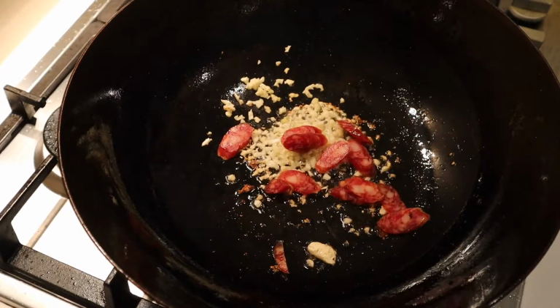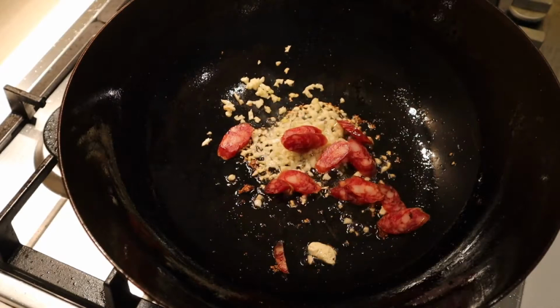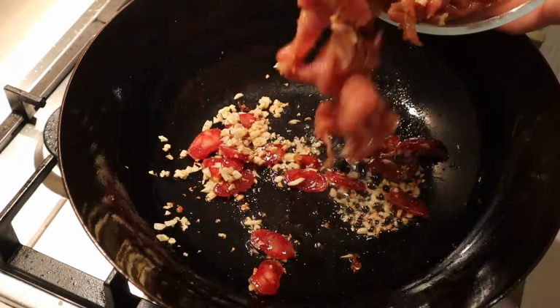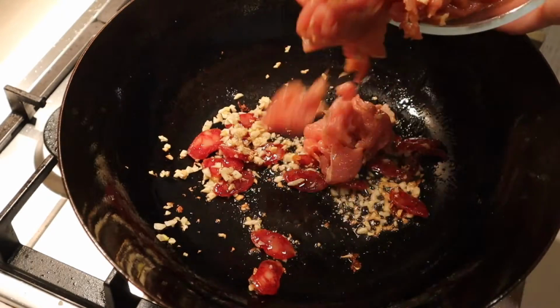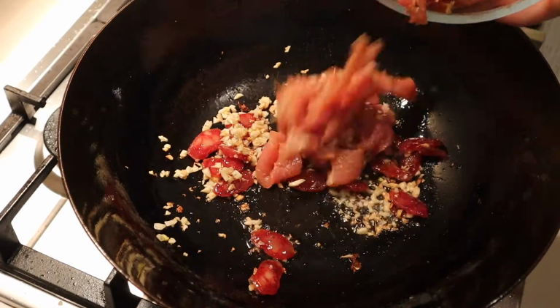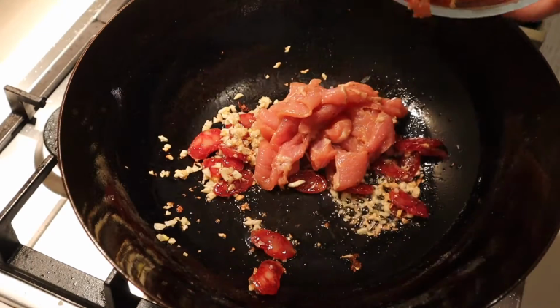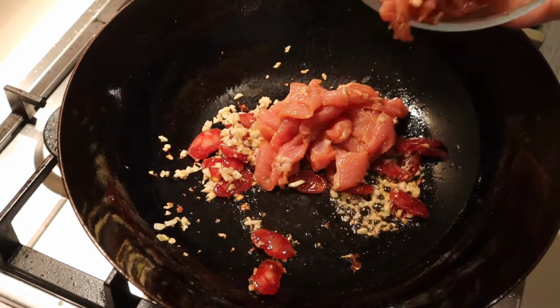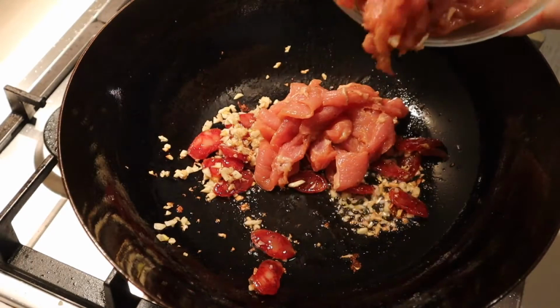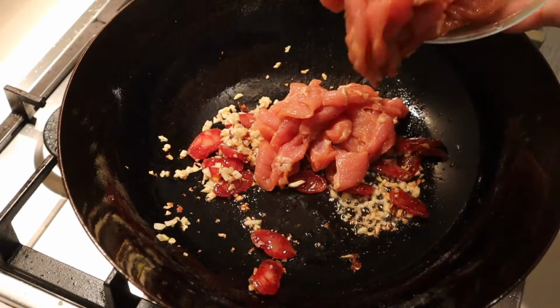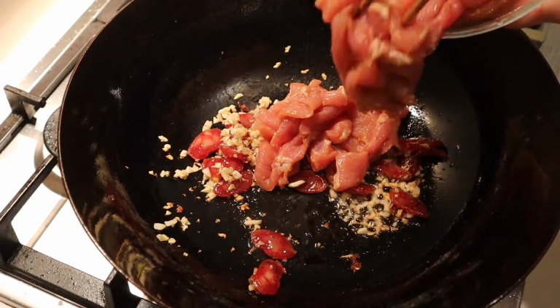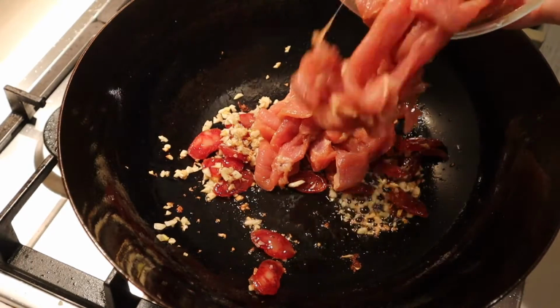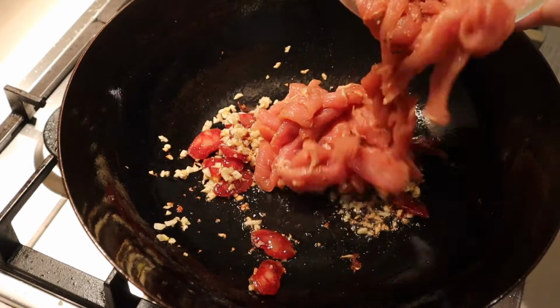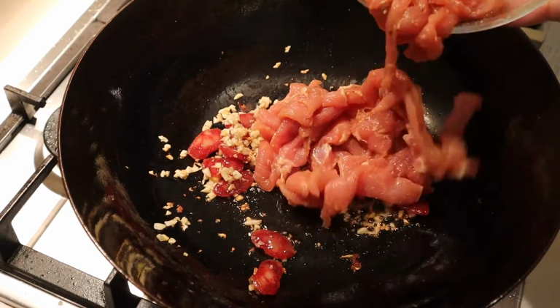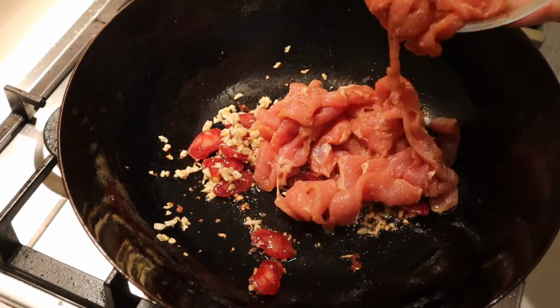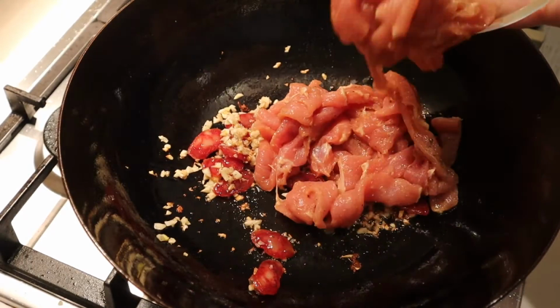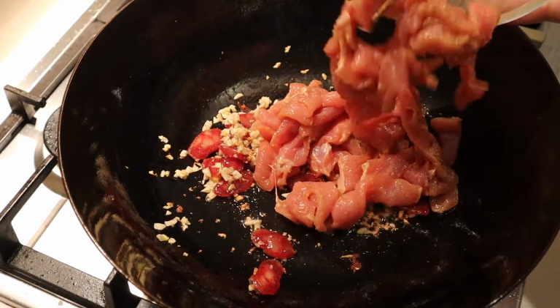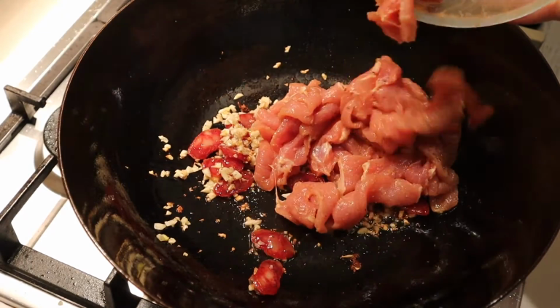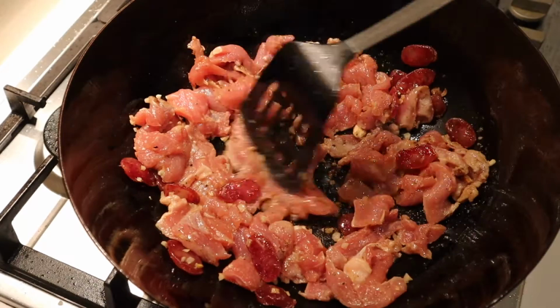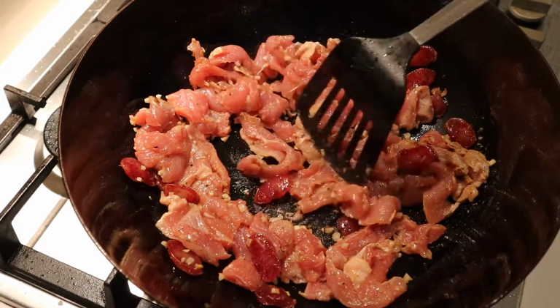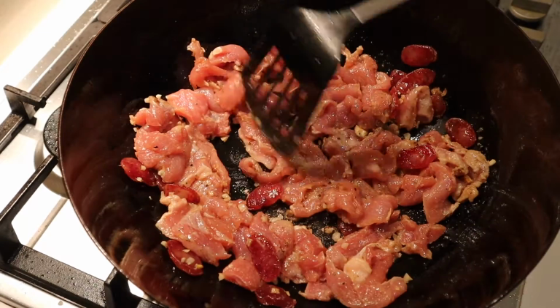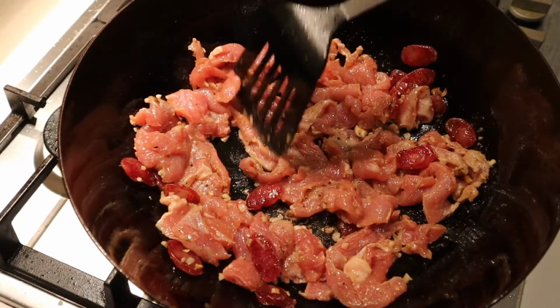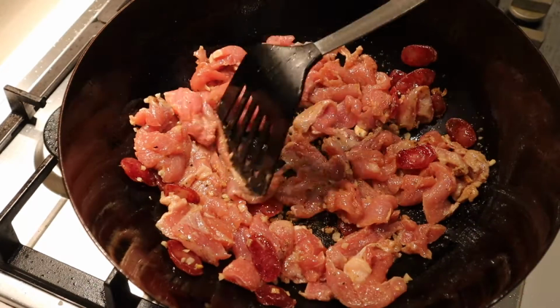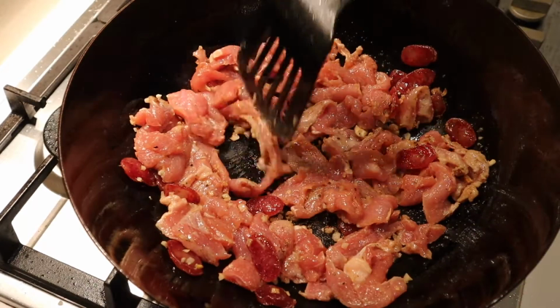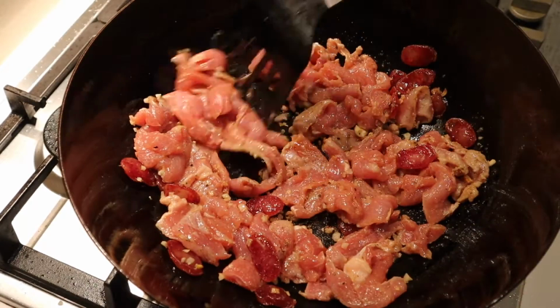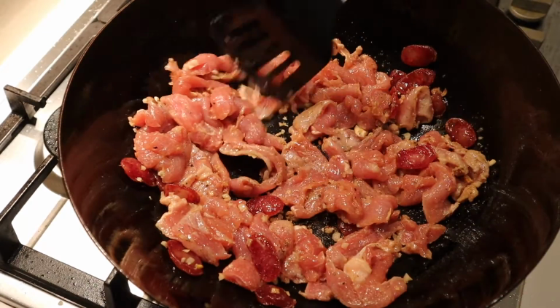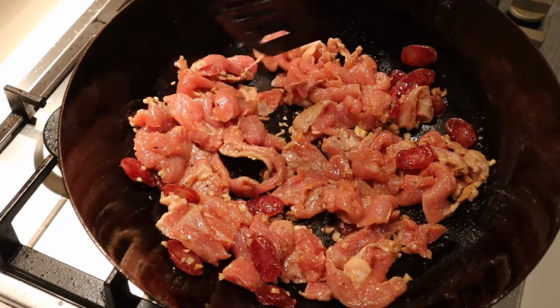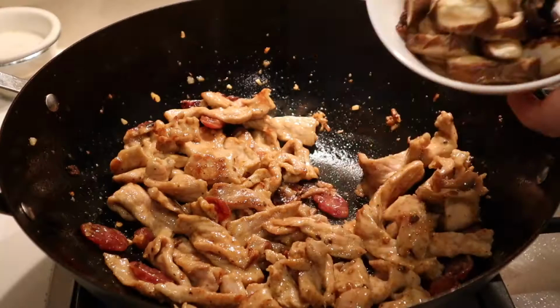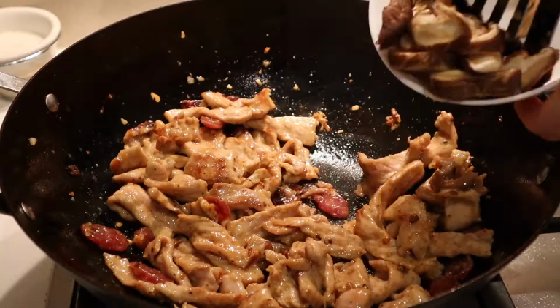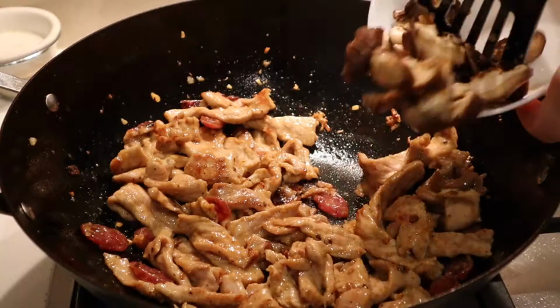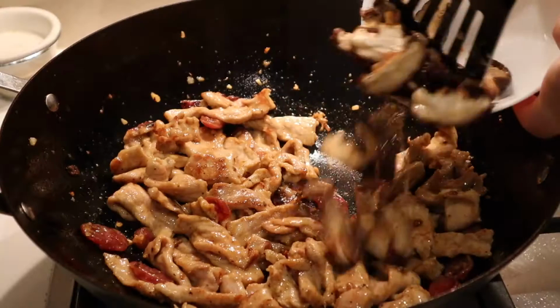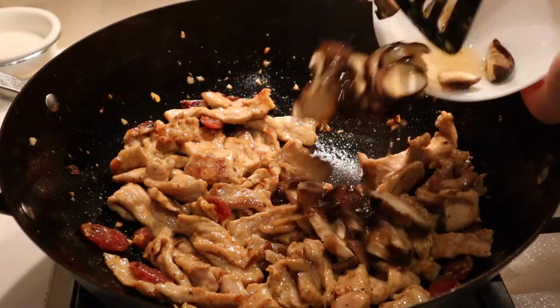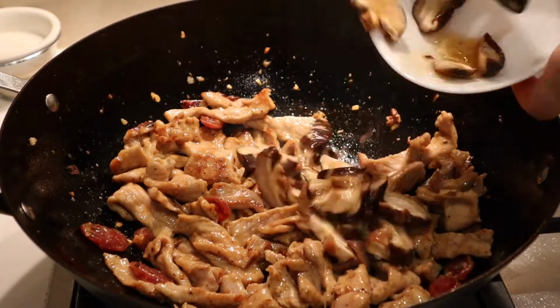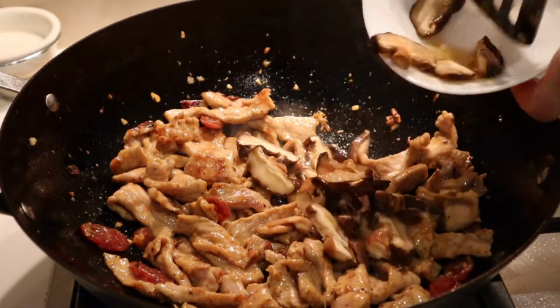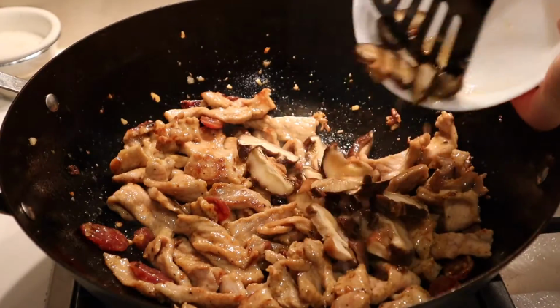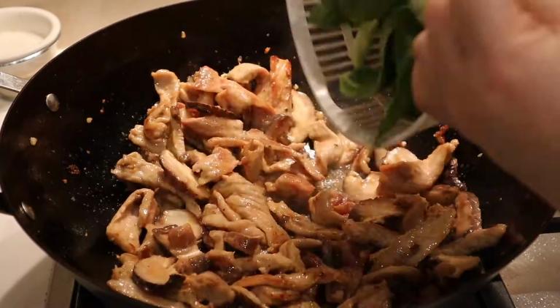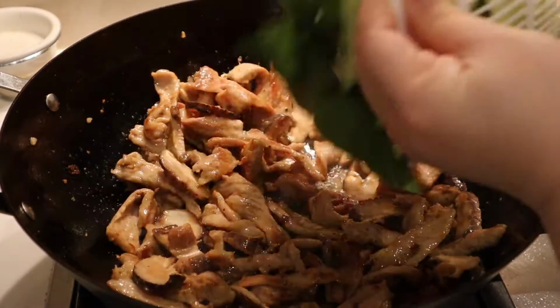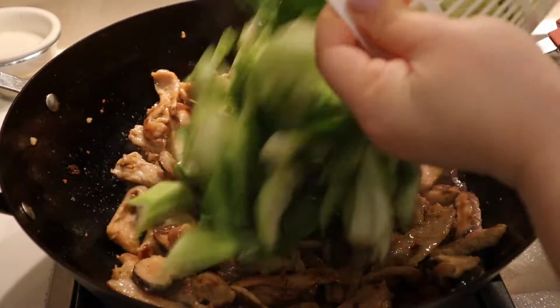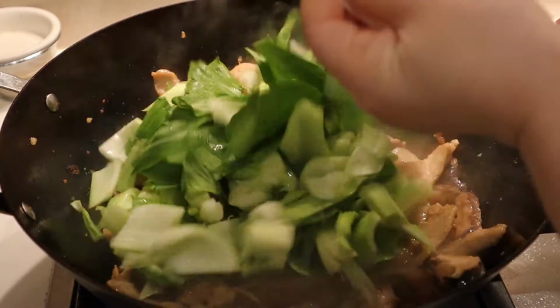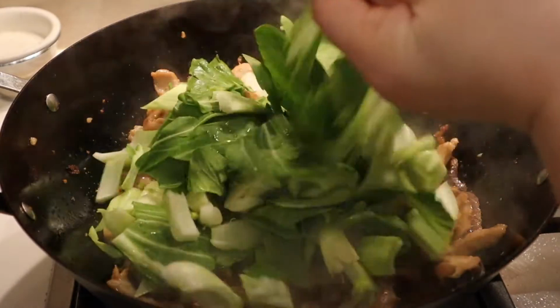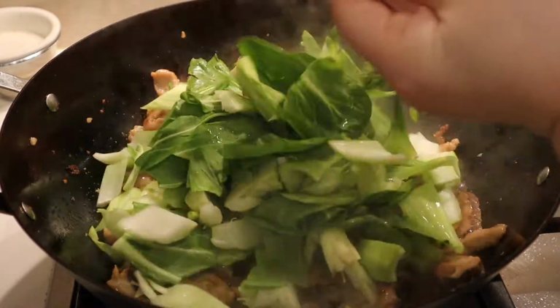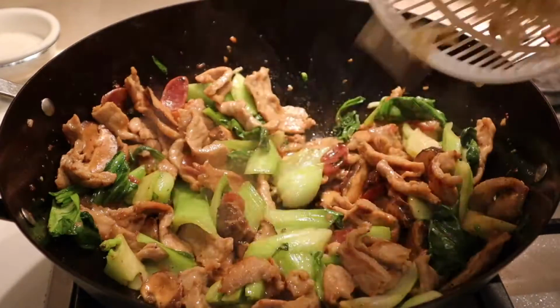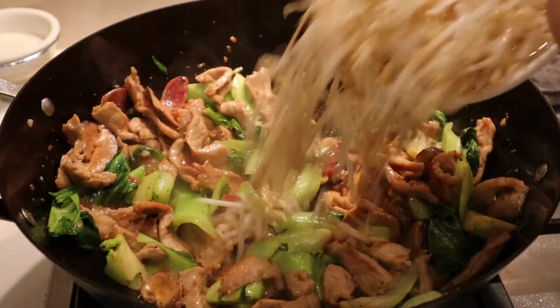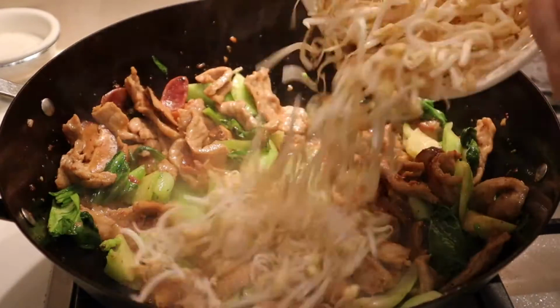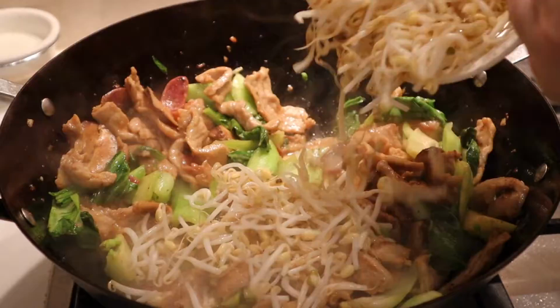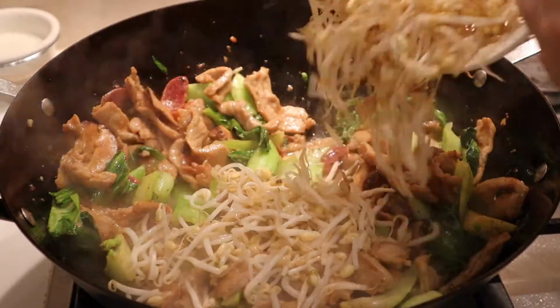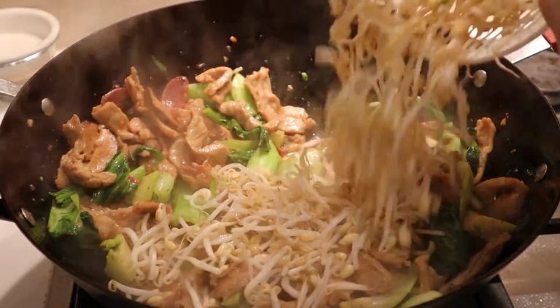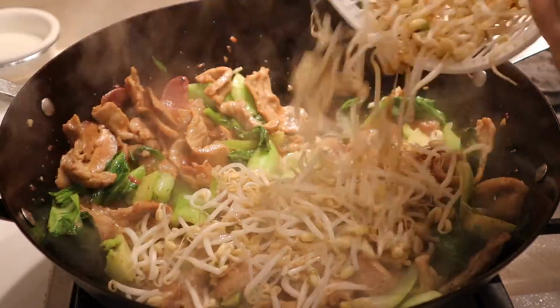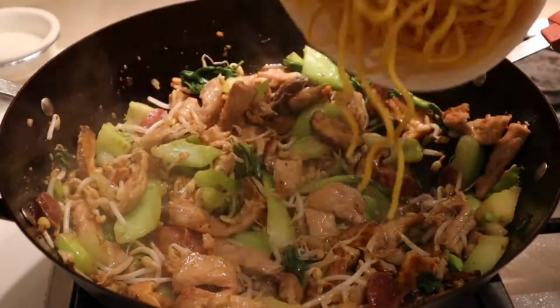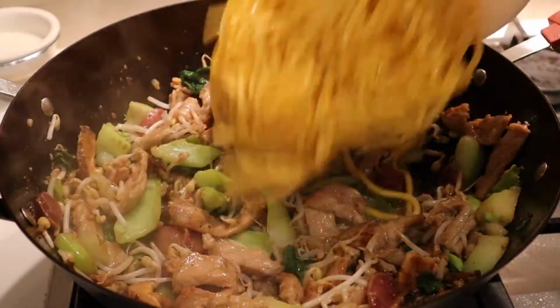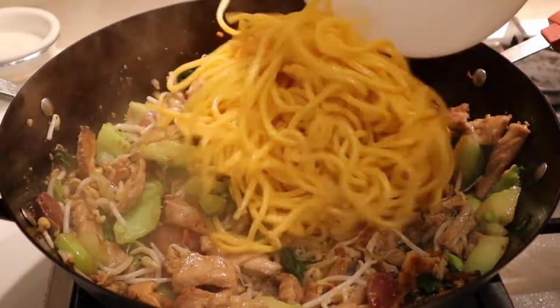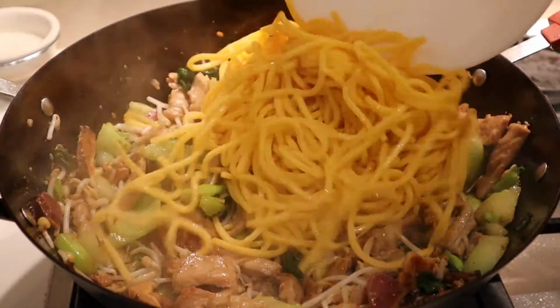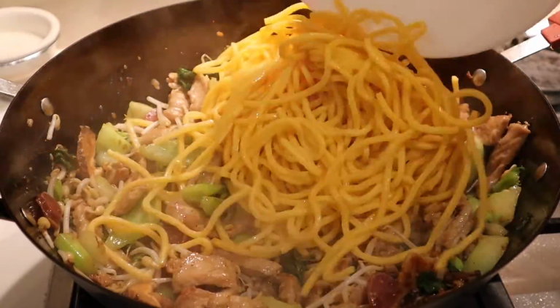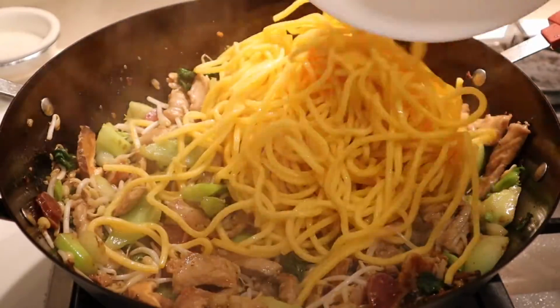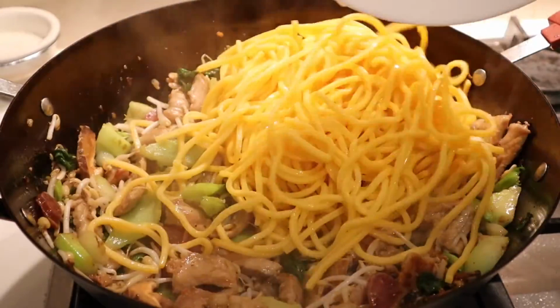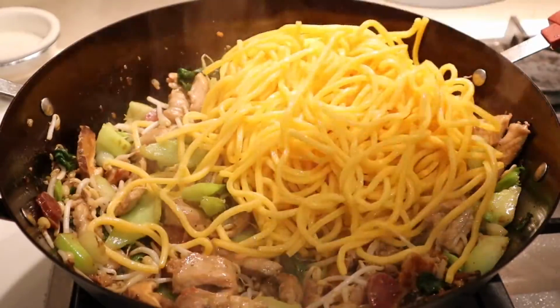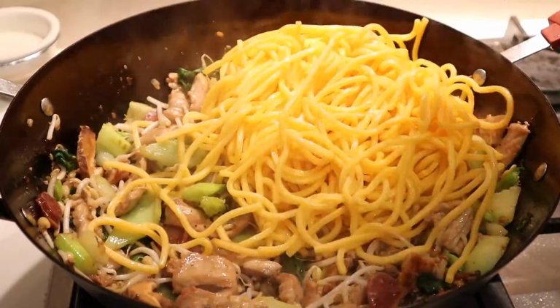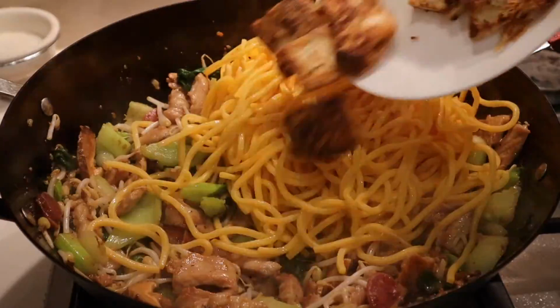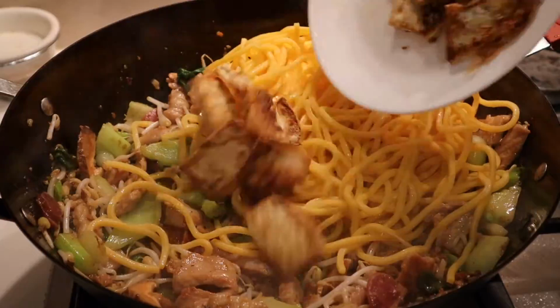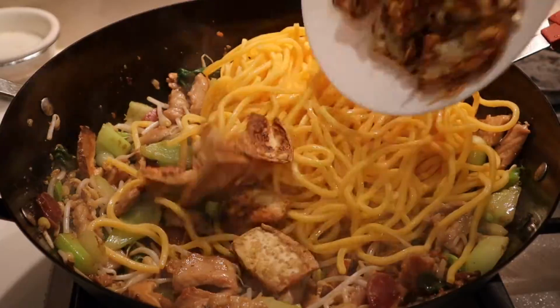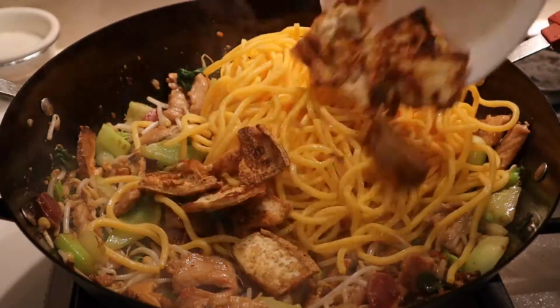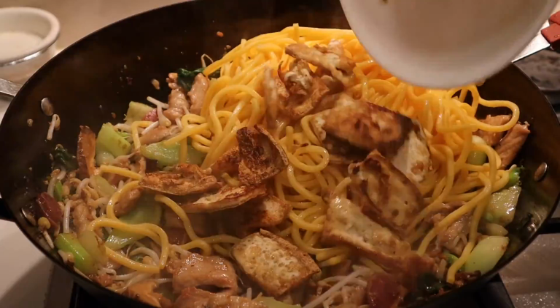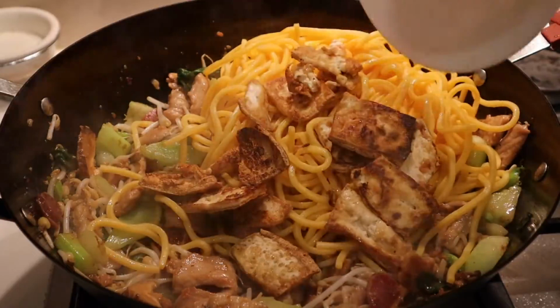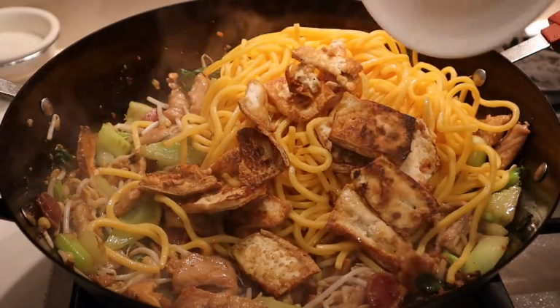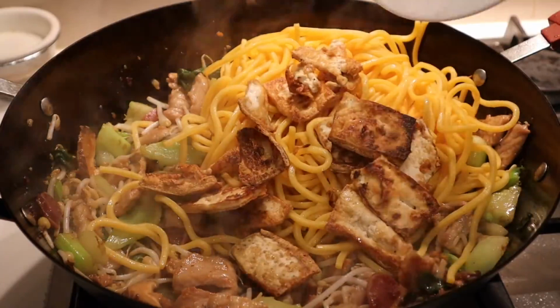We're going to slice all the ingredients and then stir fry in a wok, then add in the noodles and the sauce, and it's done, ready to serve.